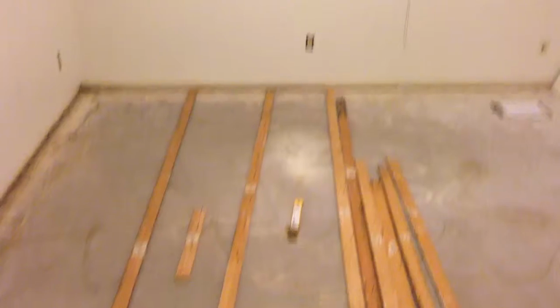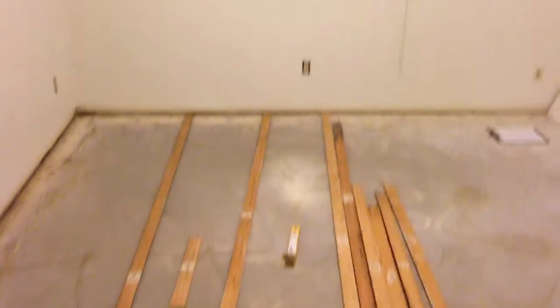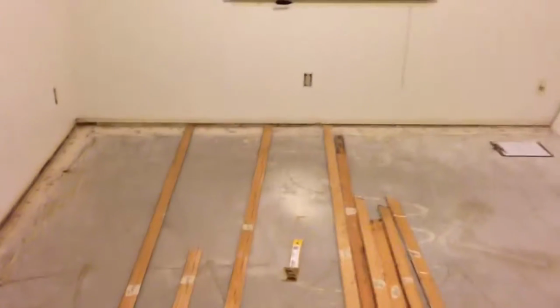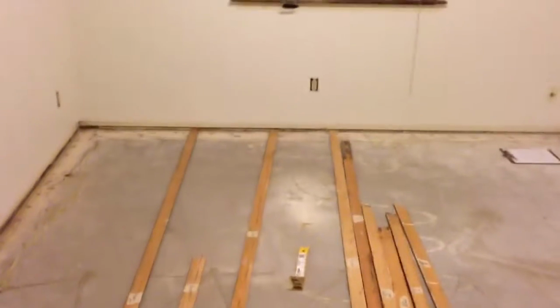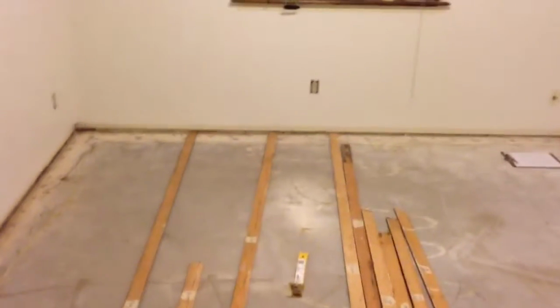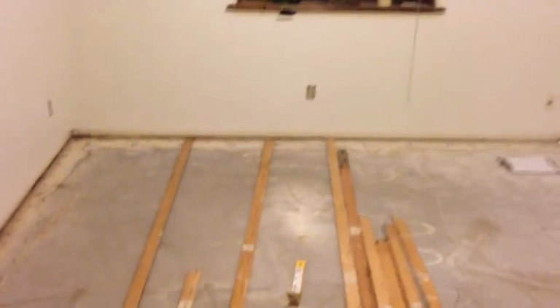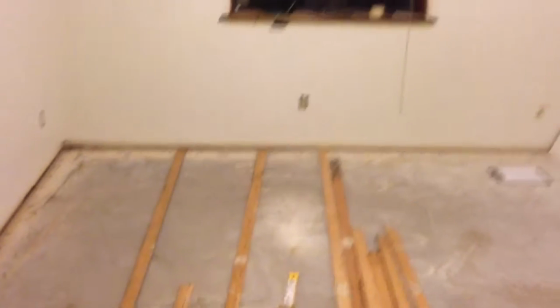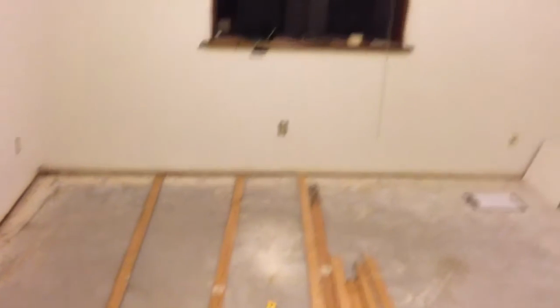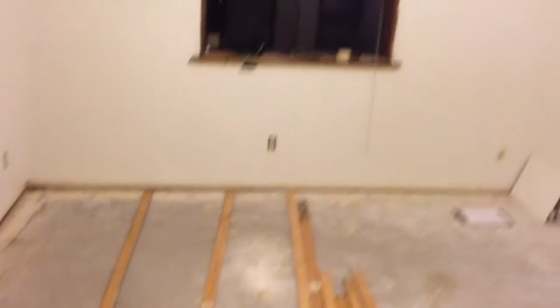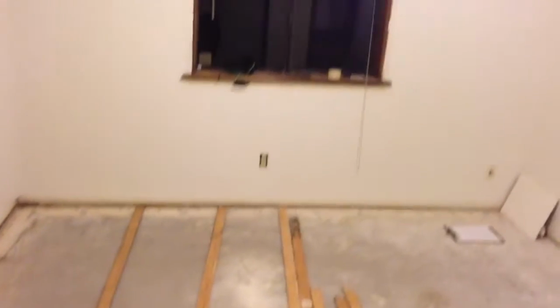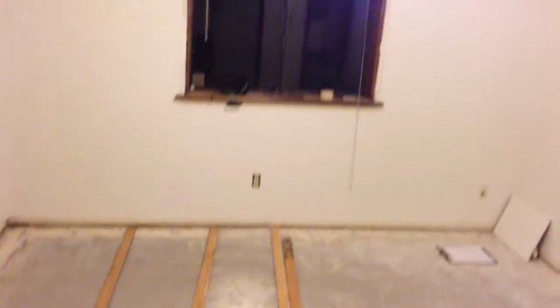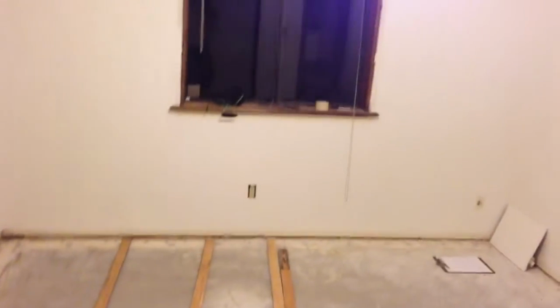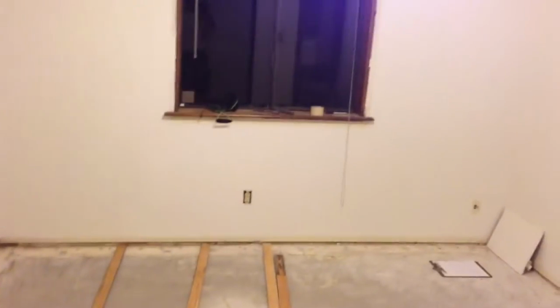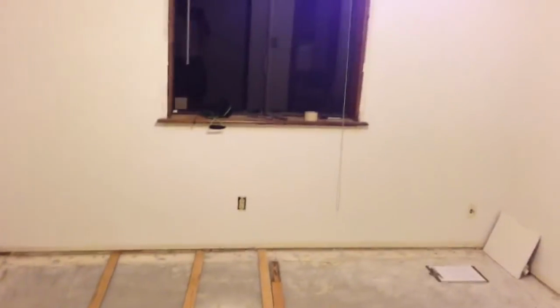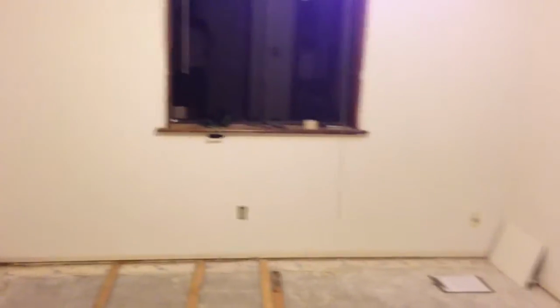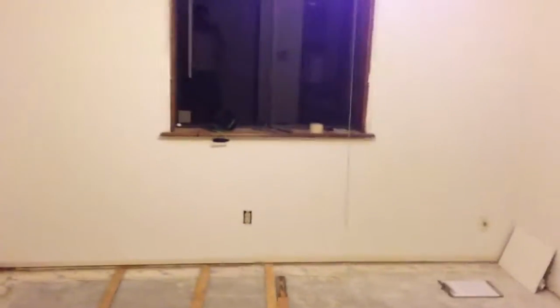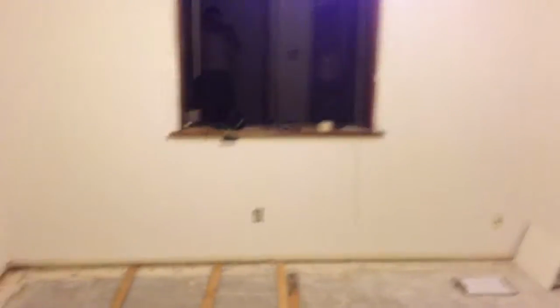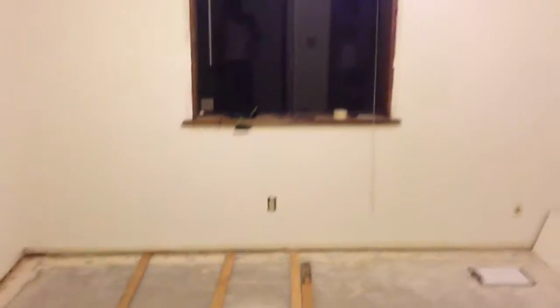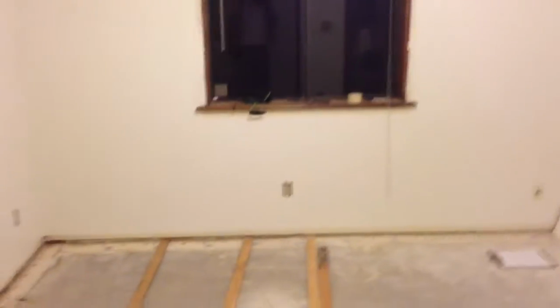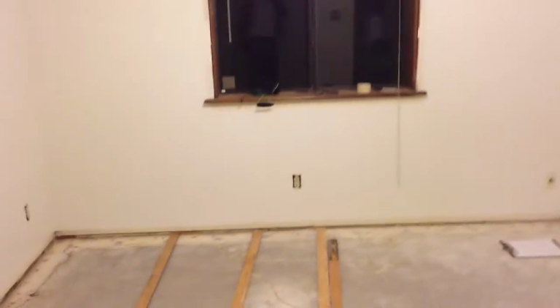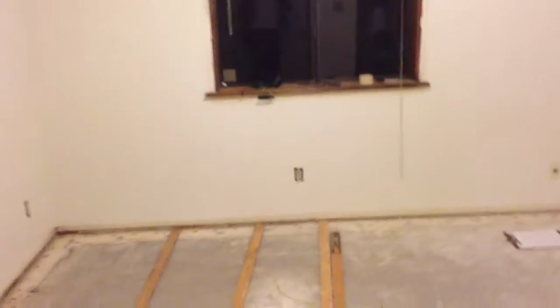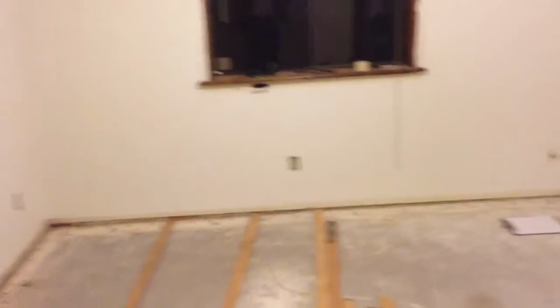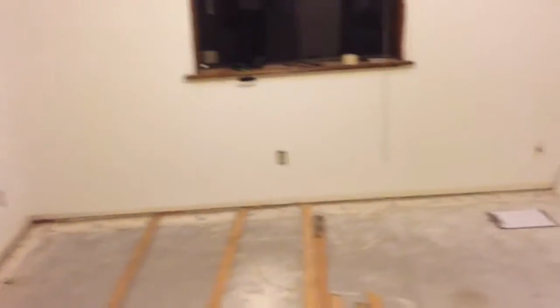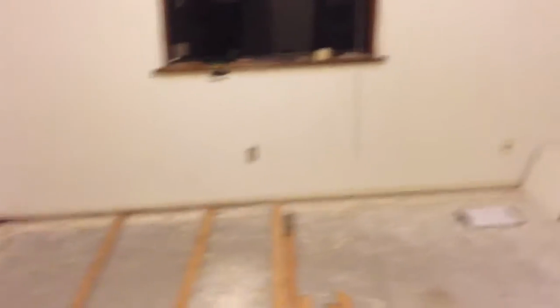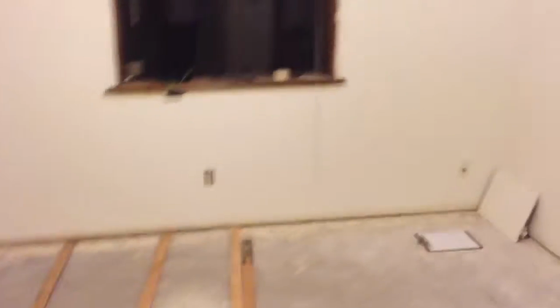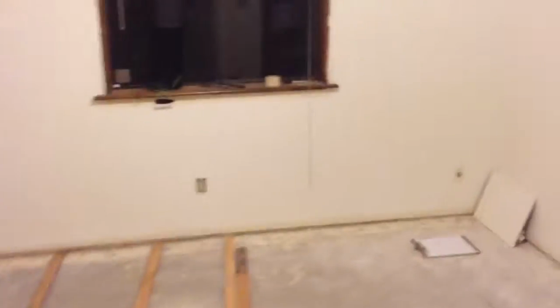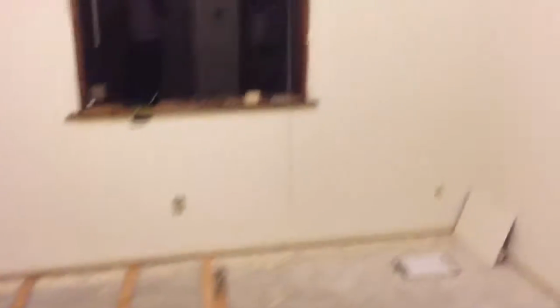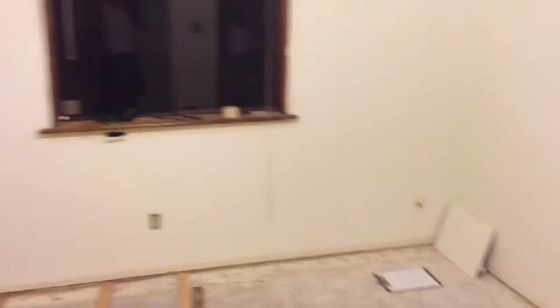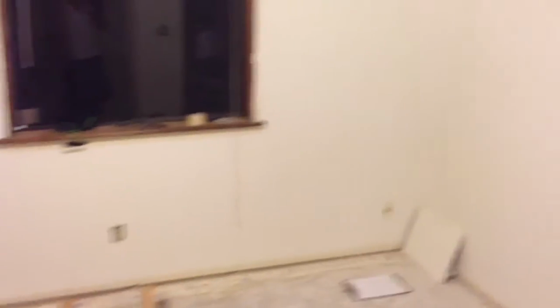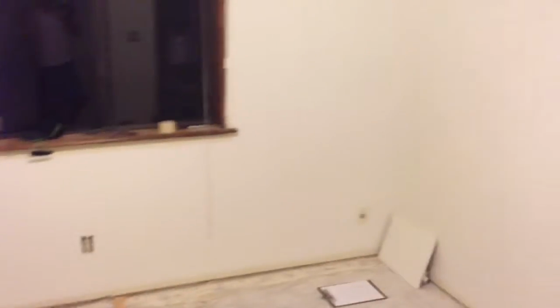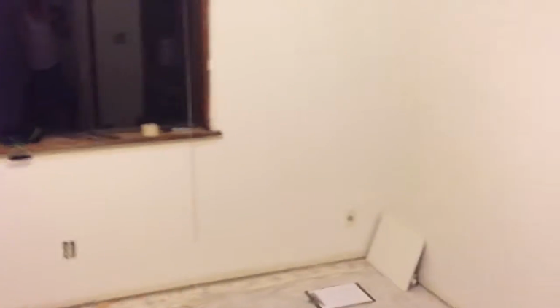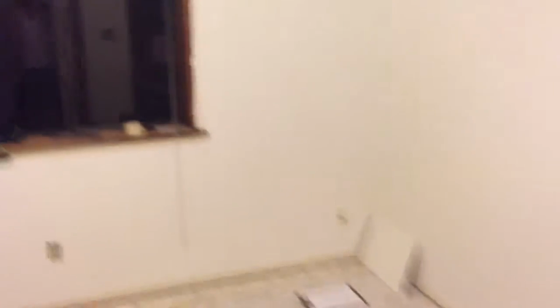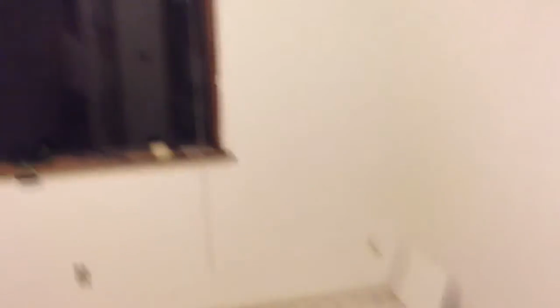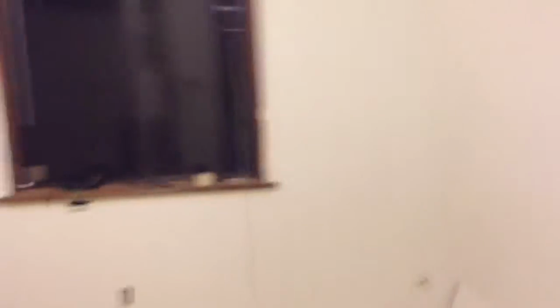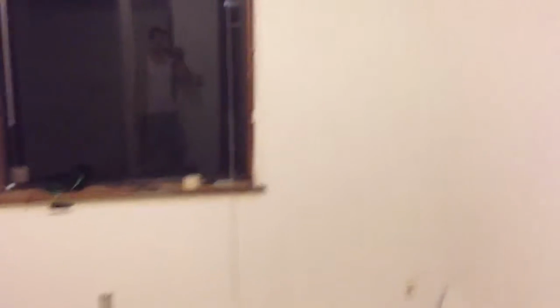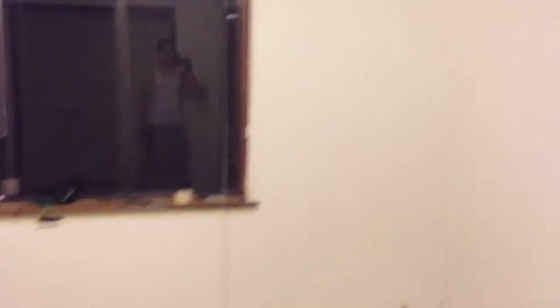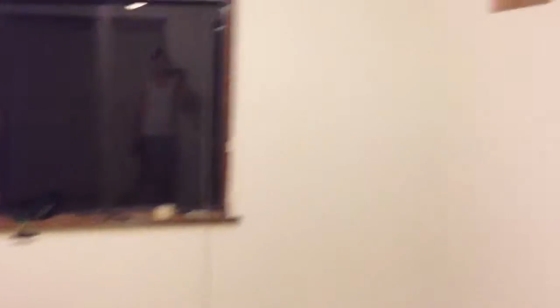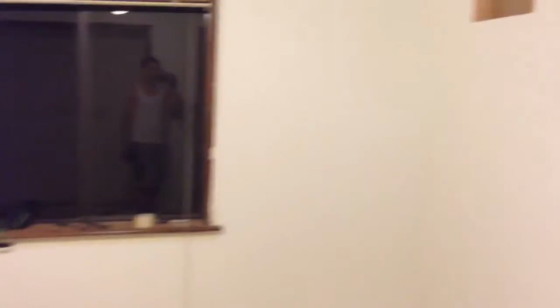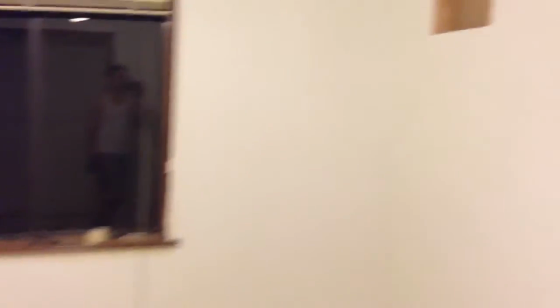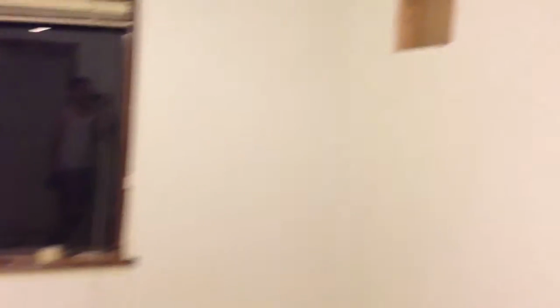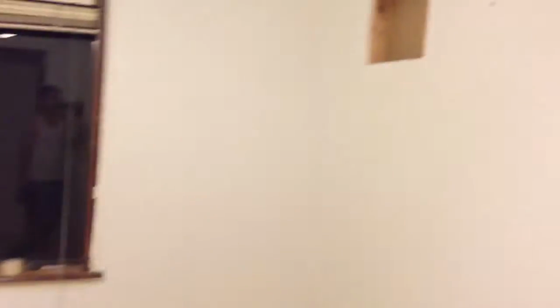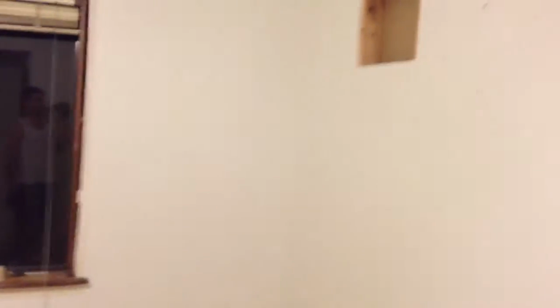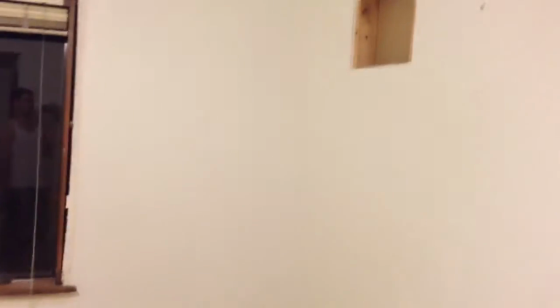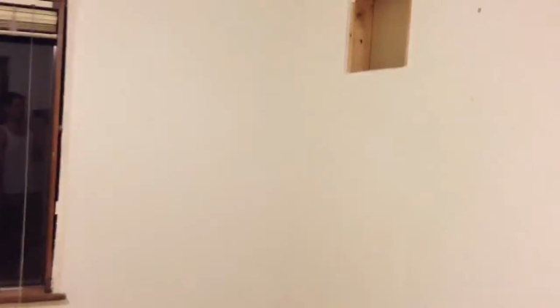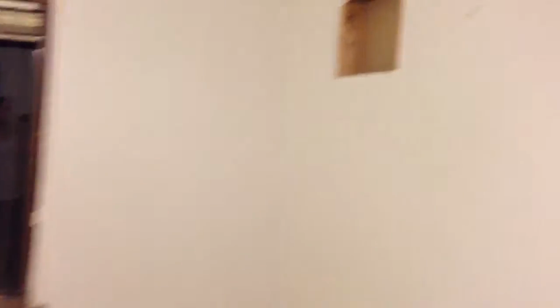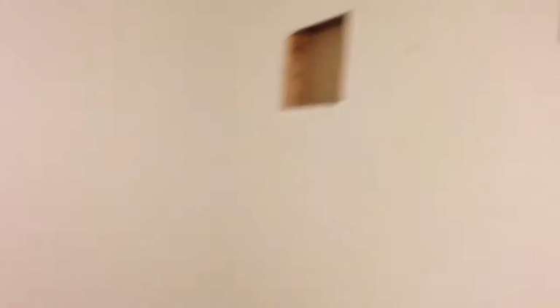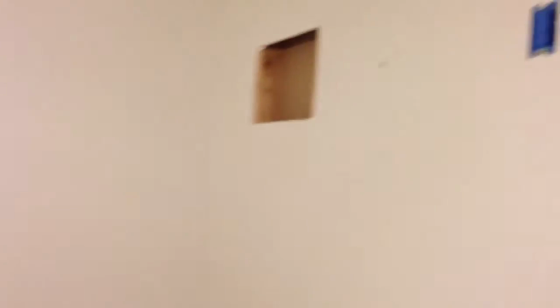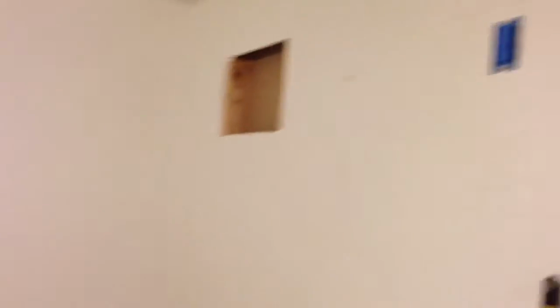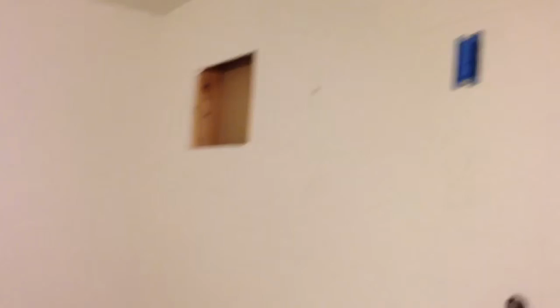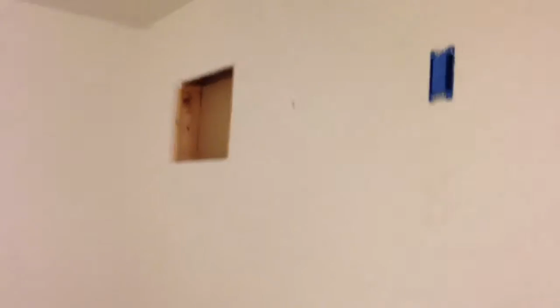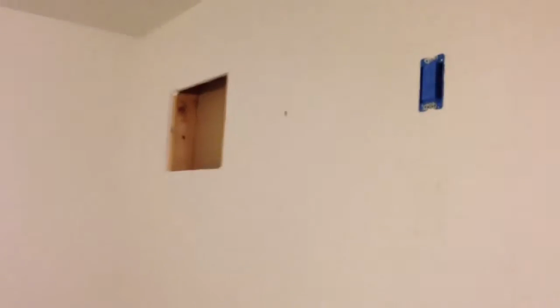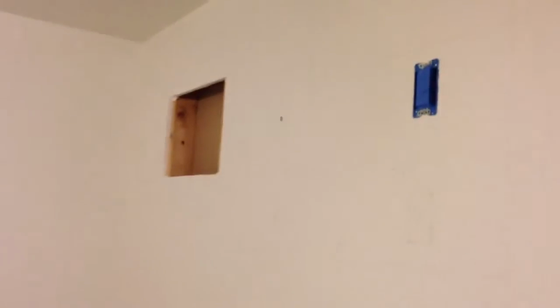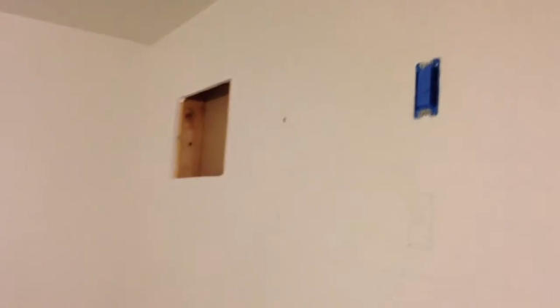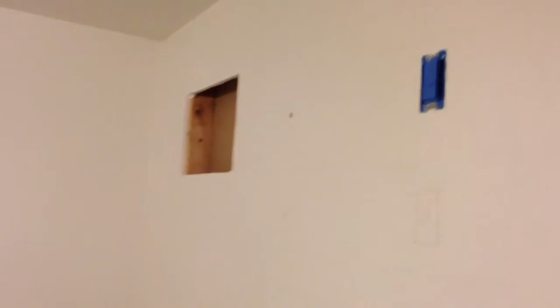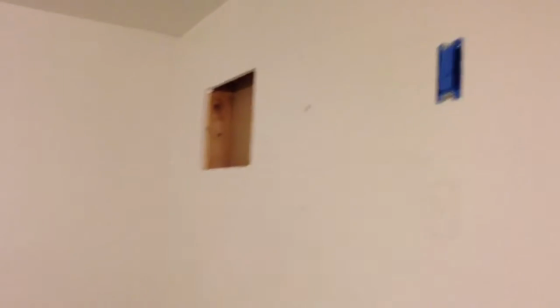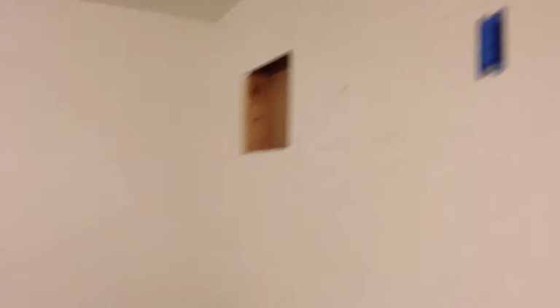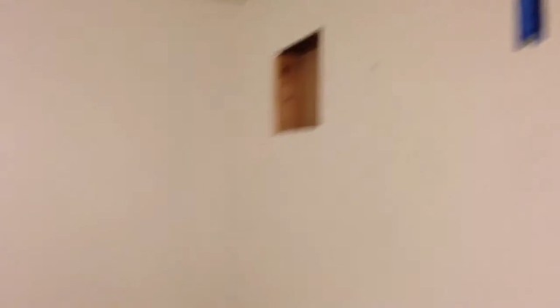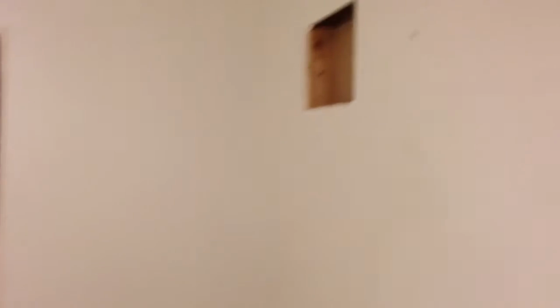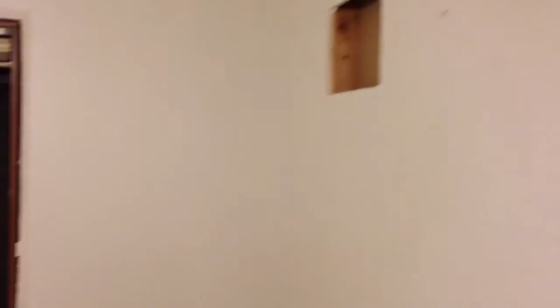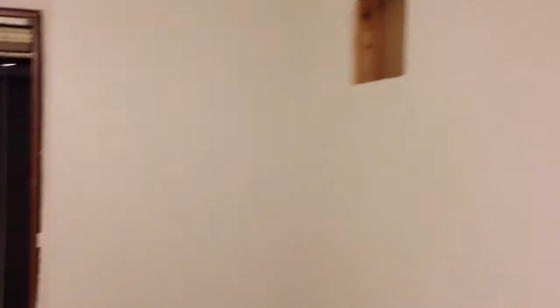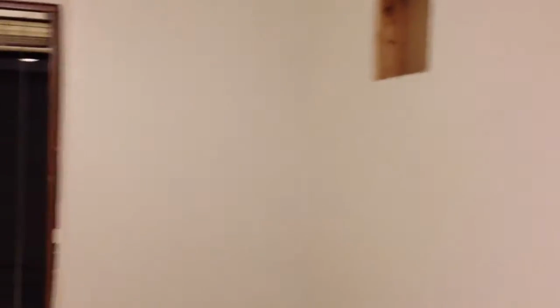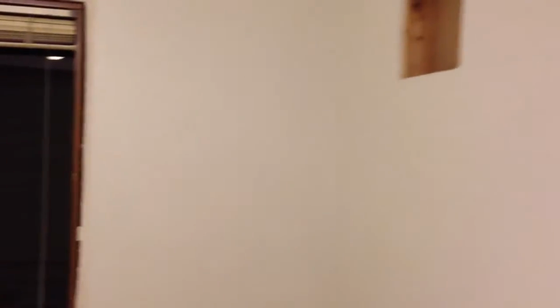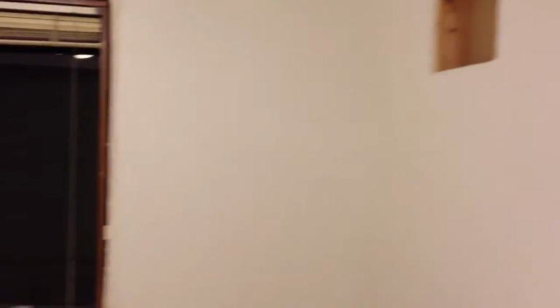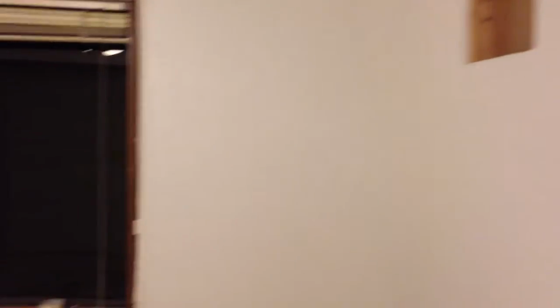All right, it's 11 o'clock, day two. Calling it a night.